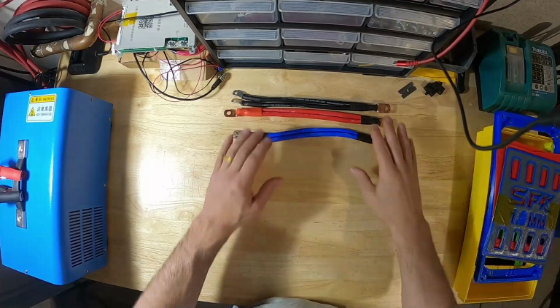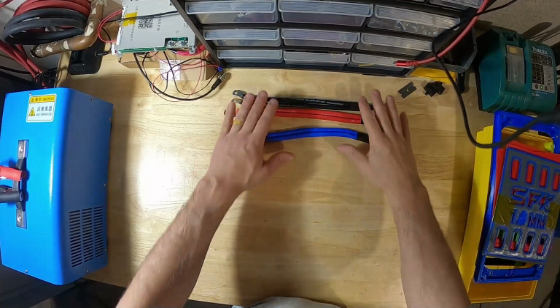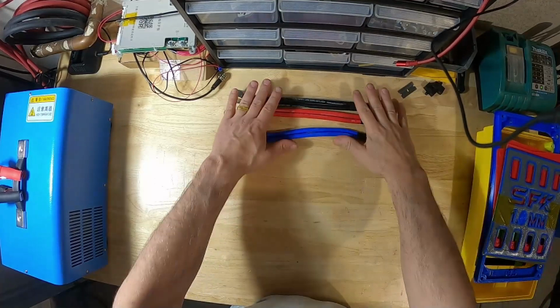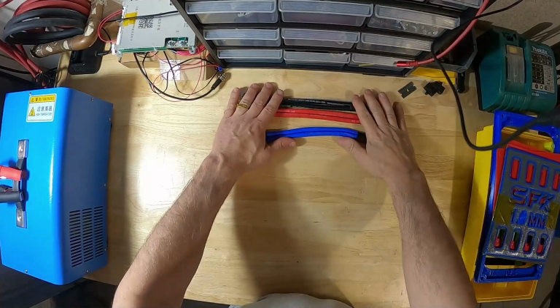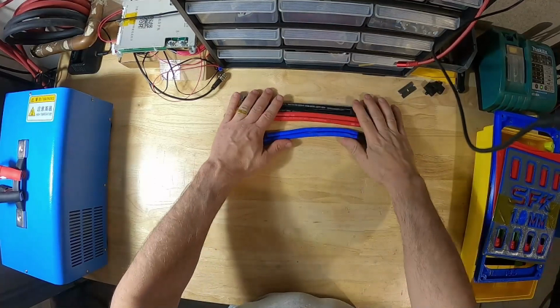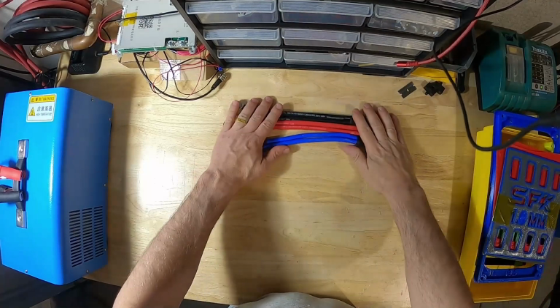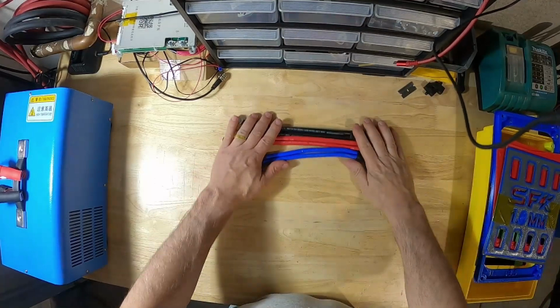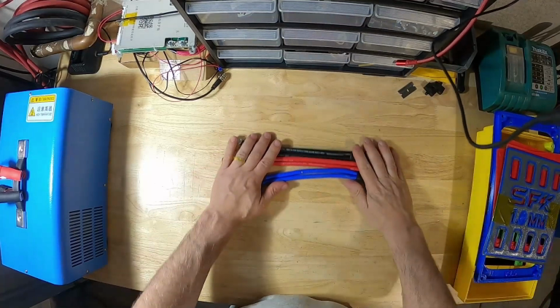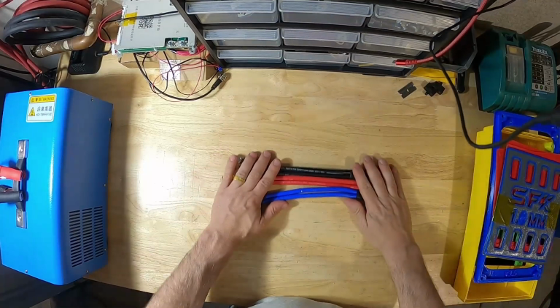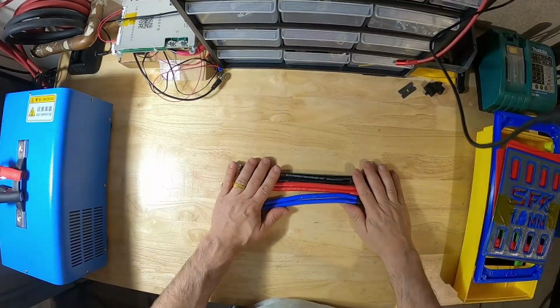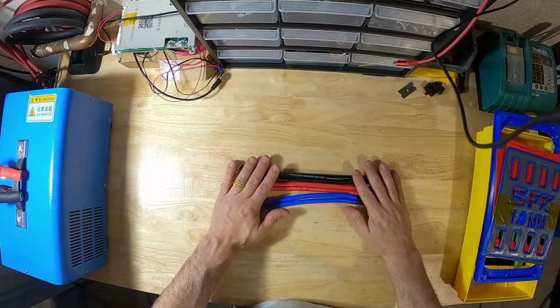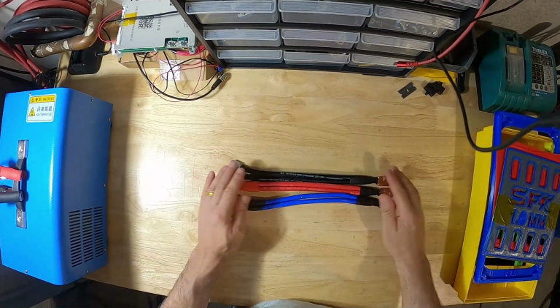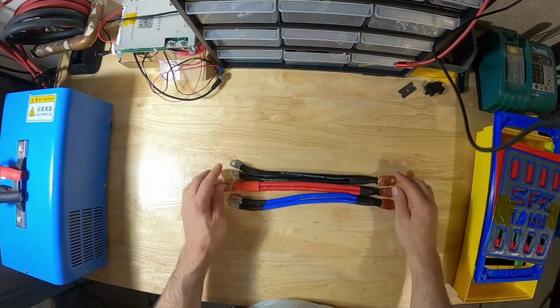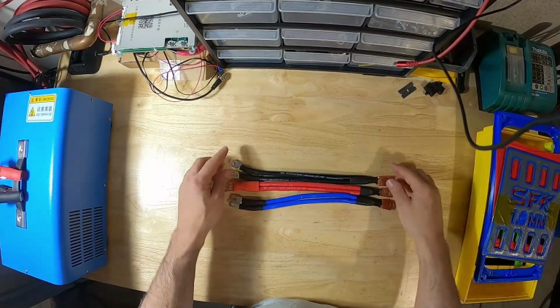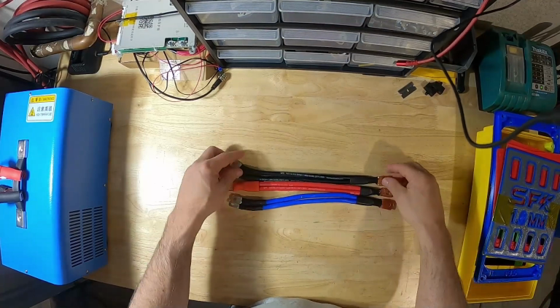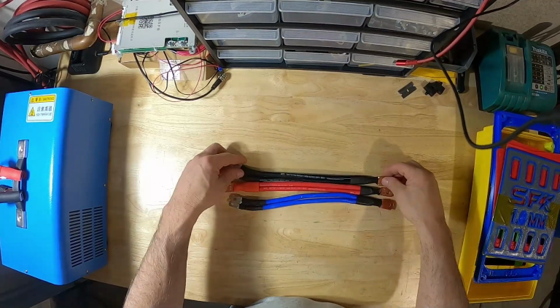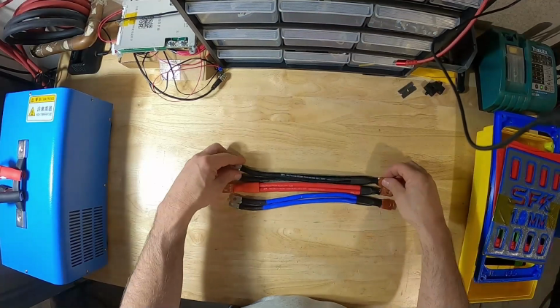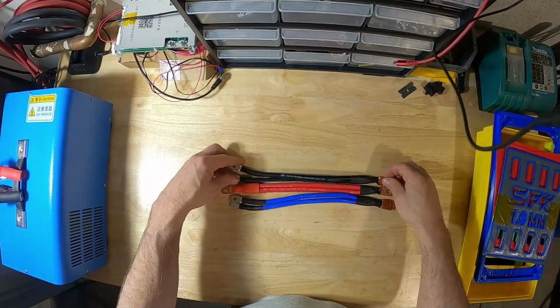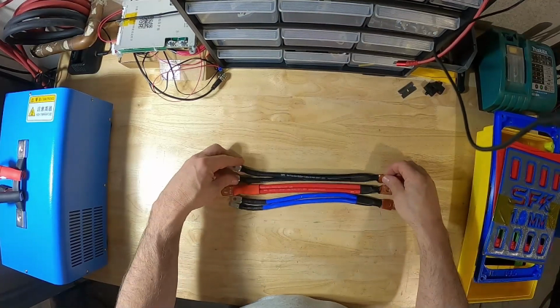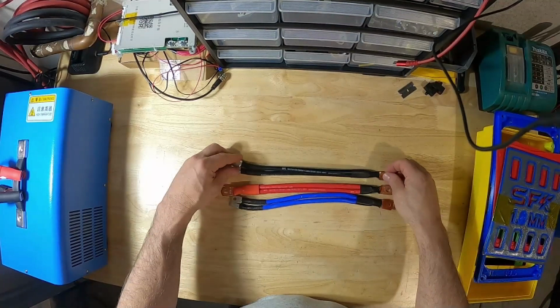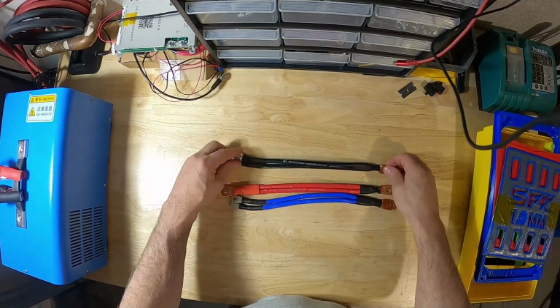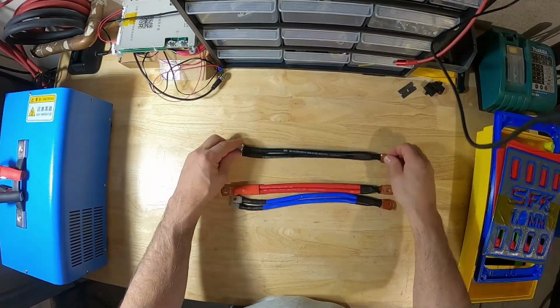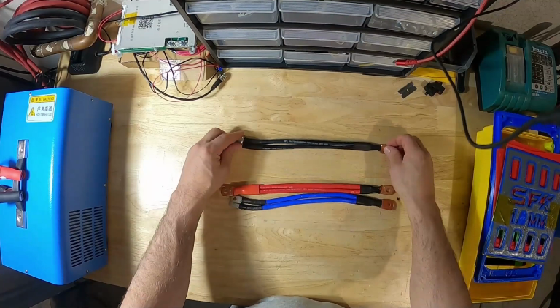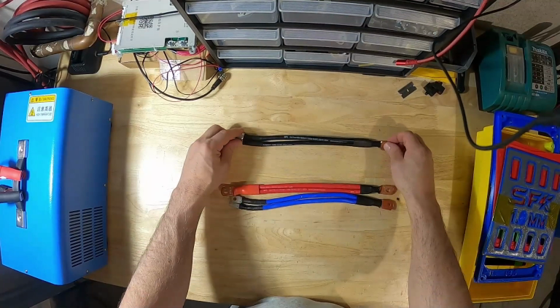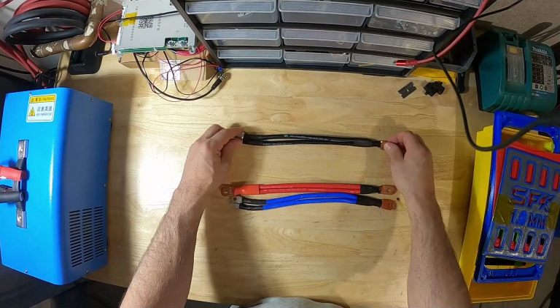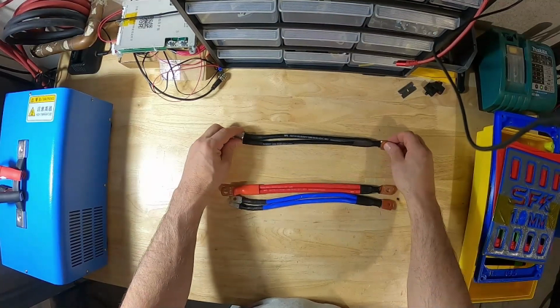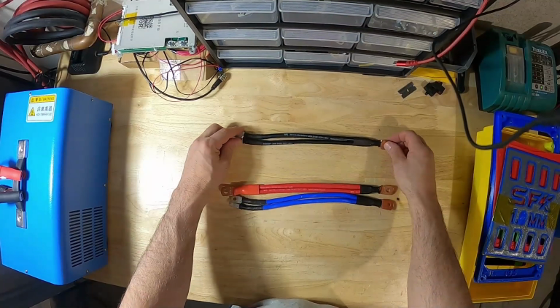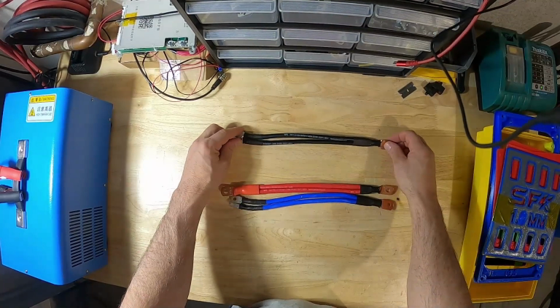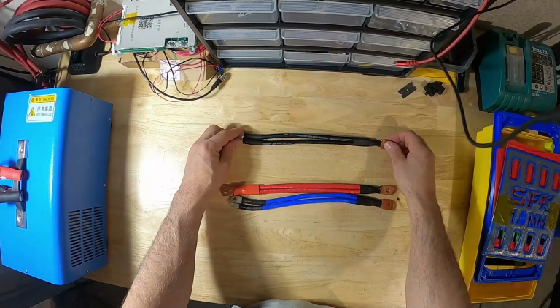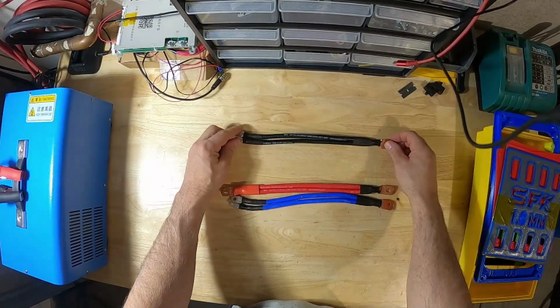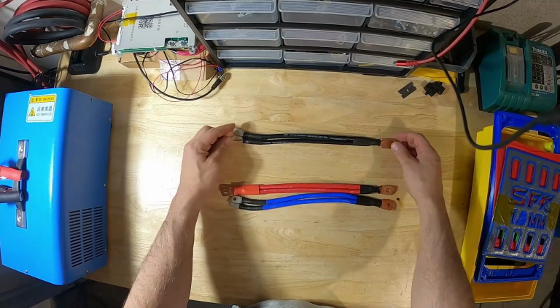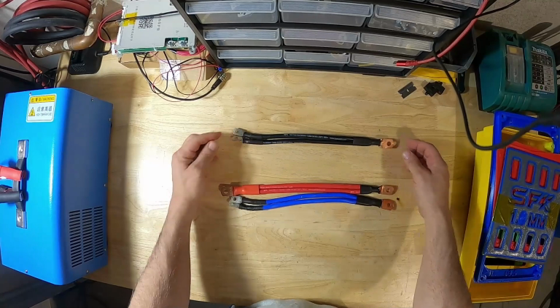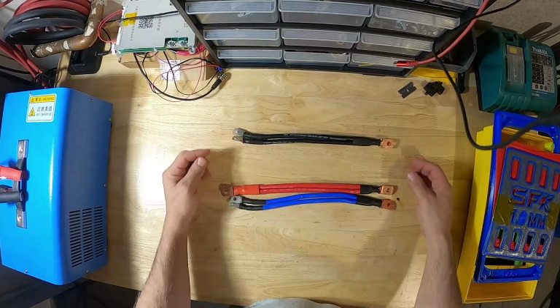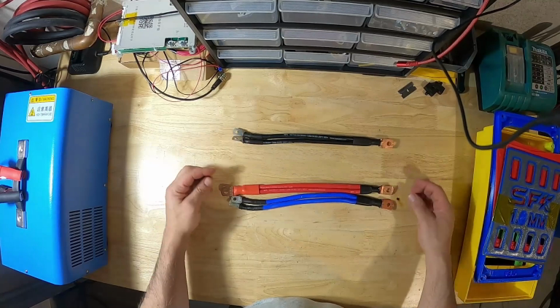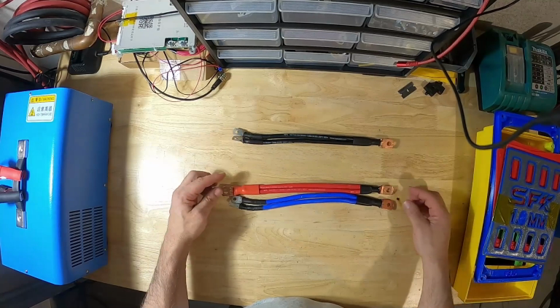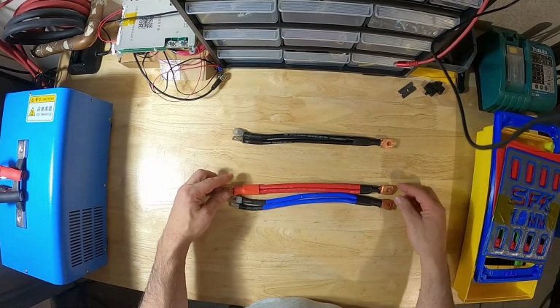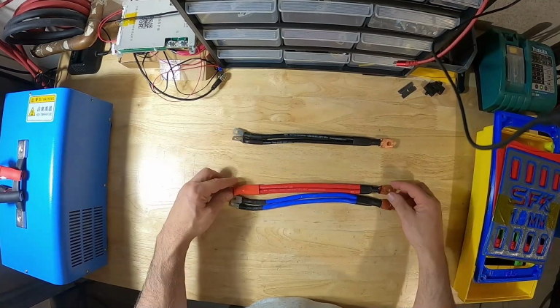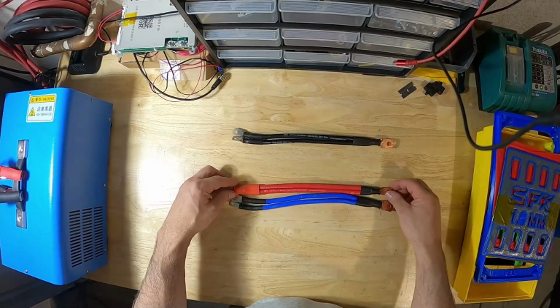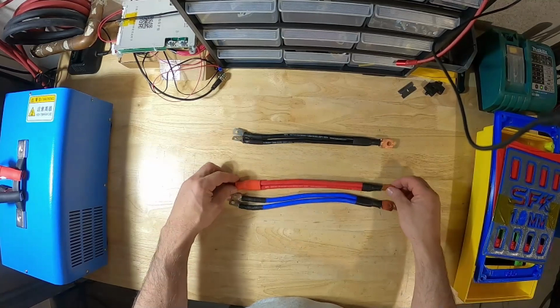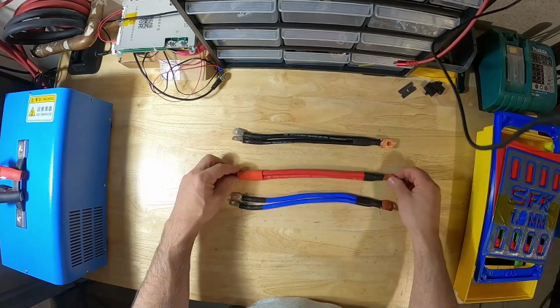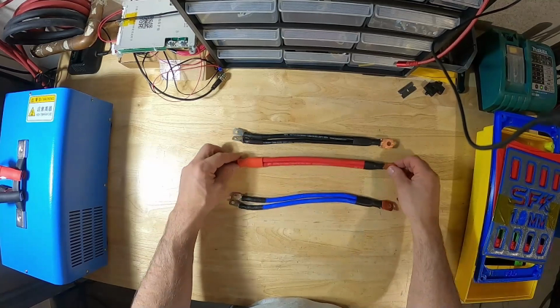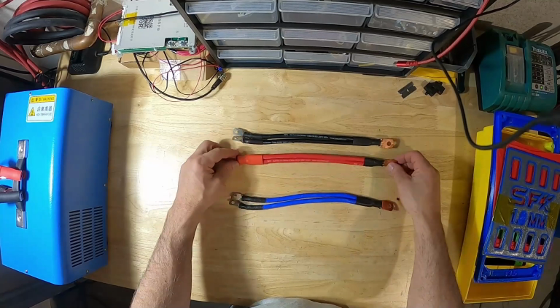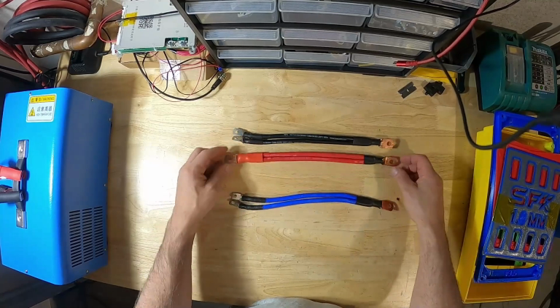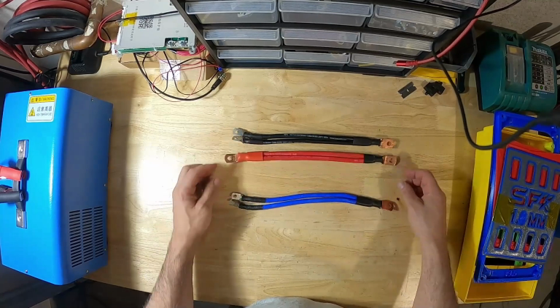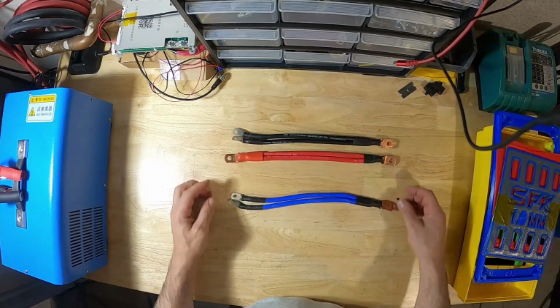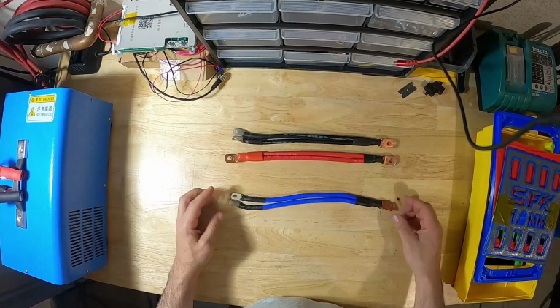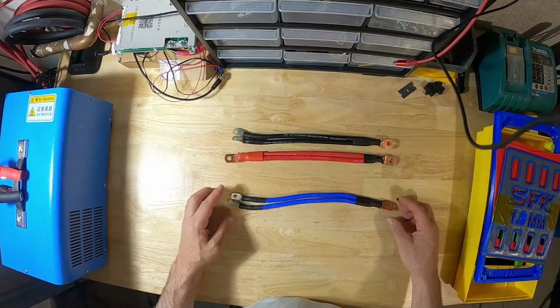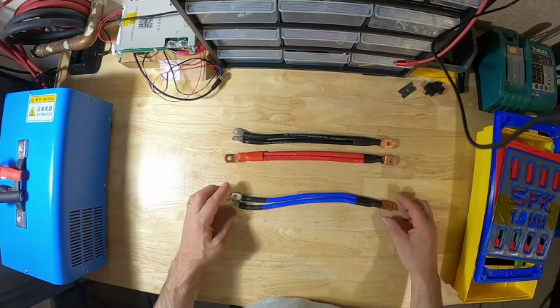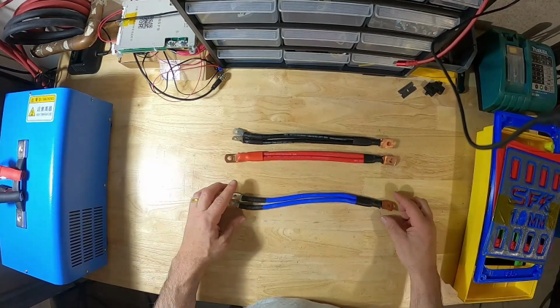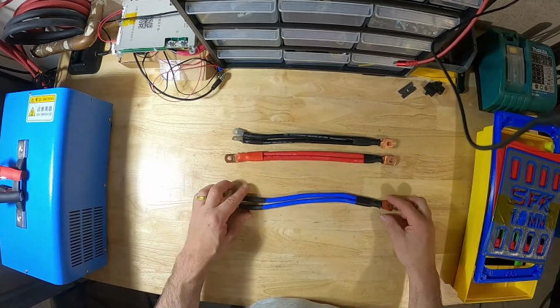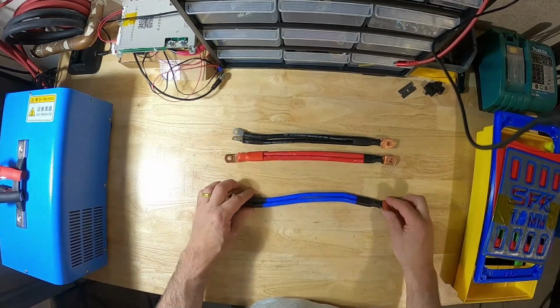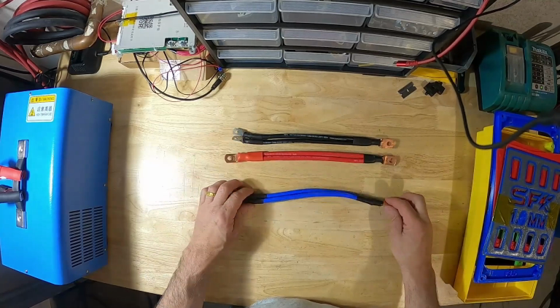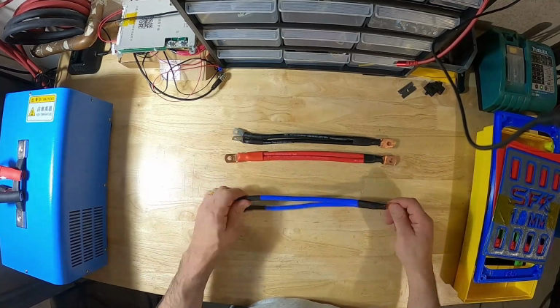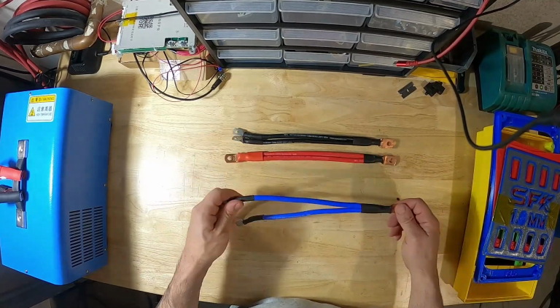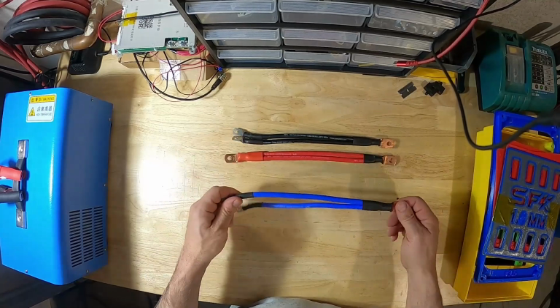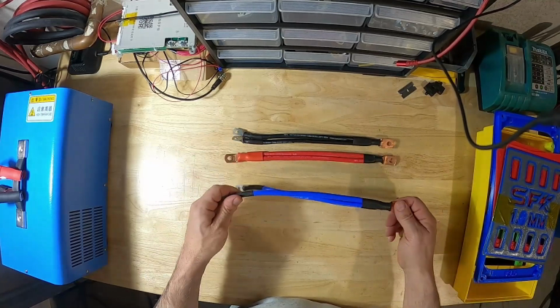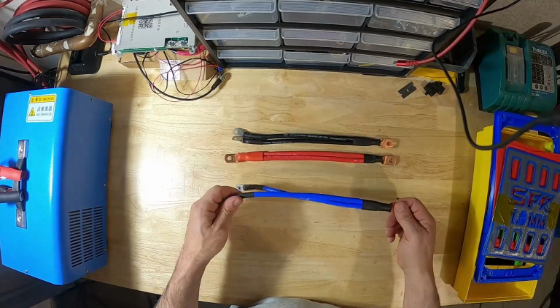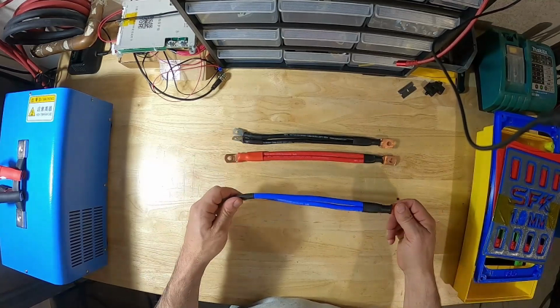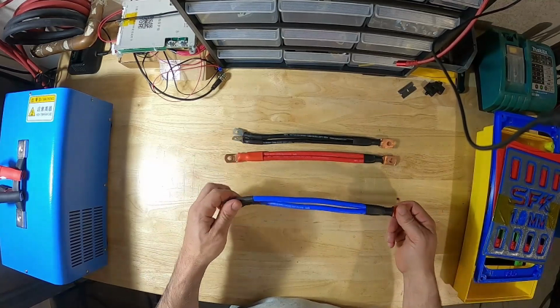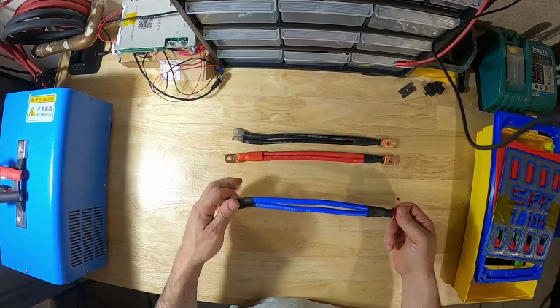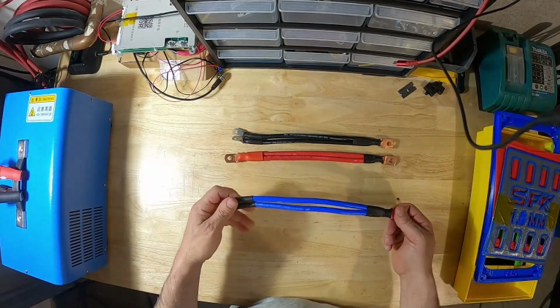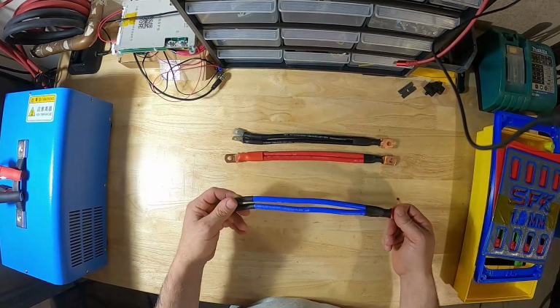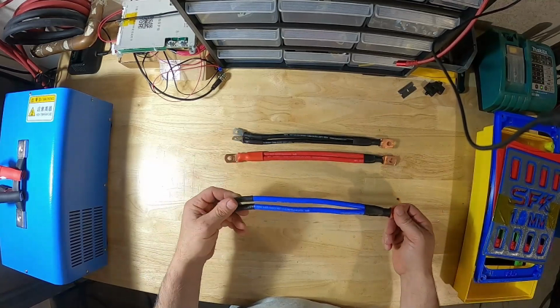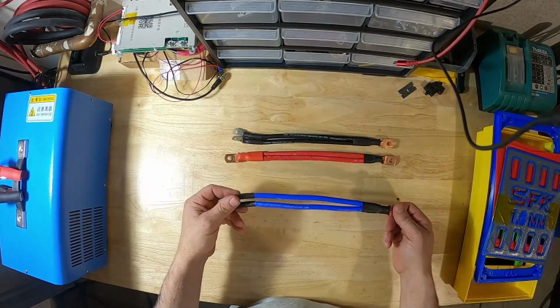And these are our power cables. We have battery minus, battery positive, and power negative.